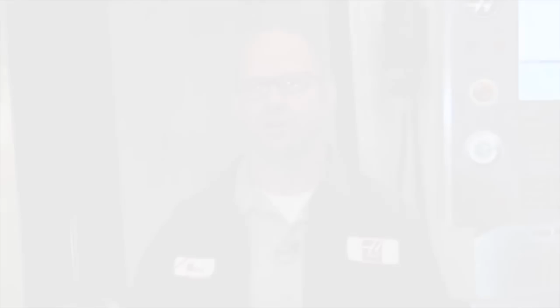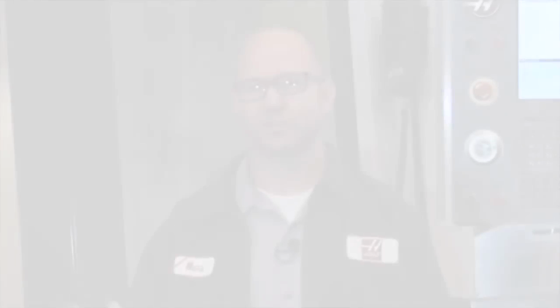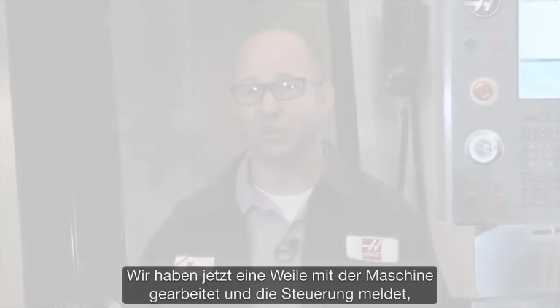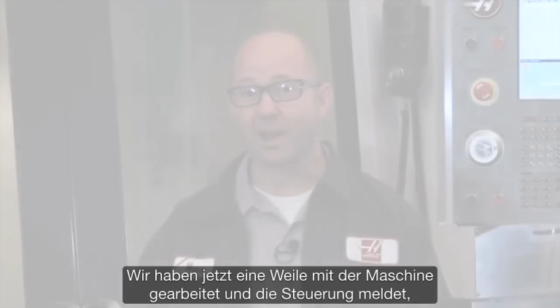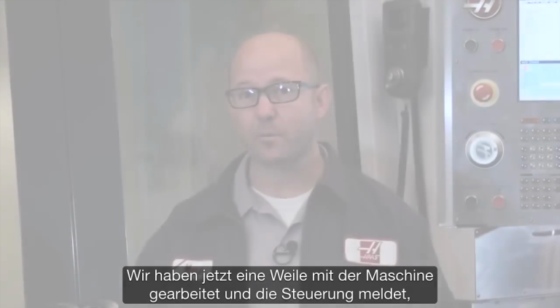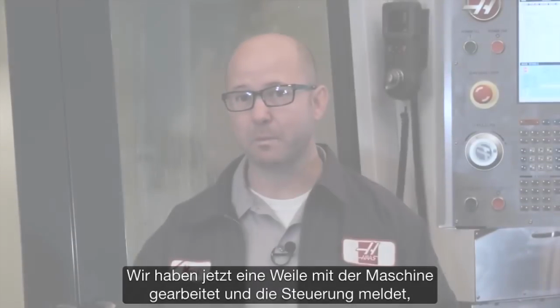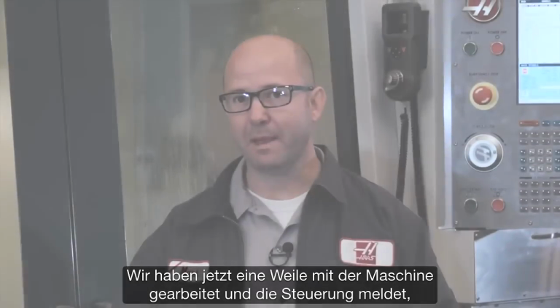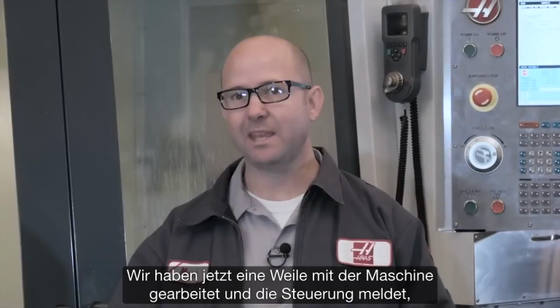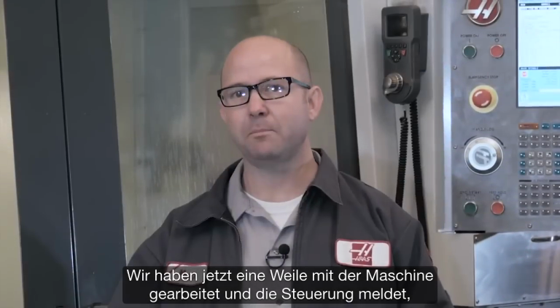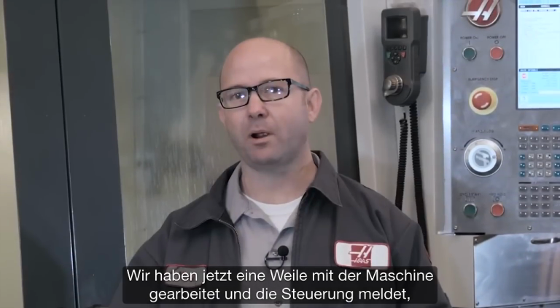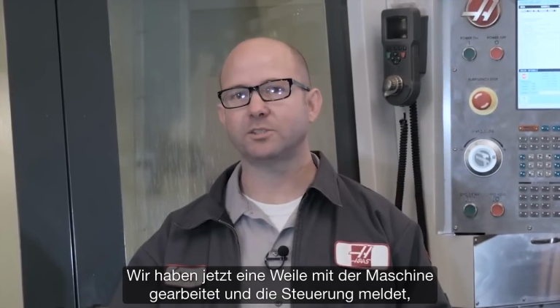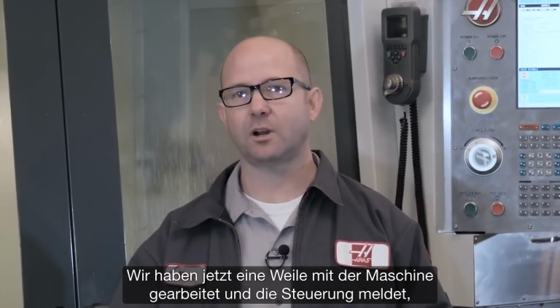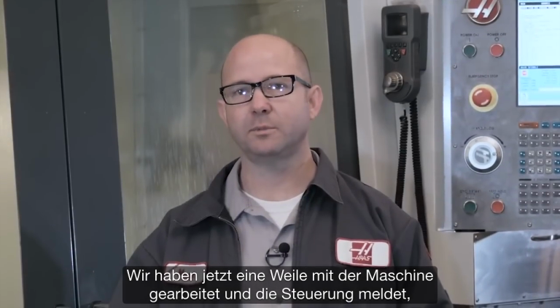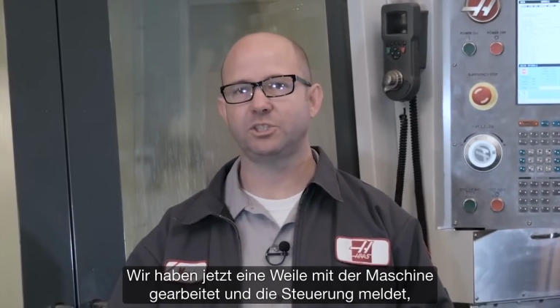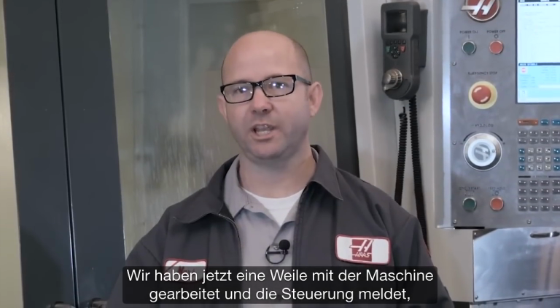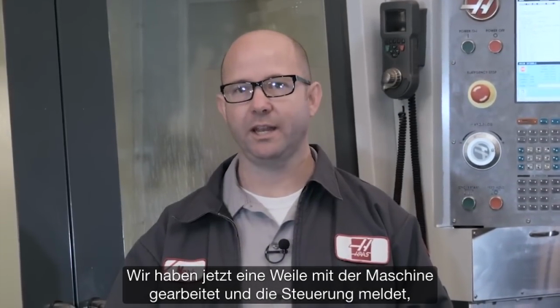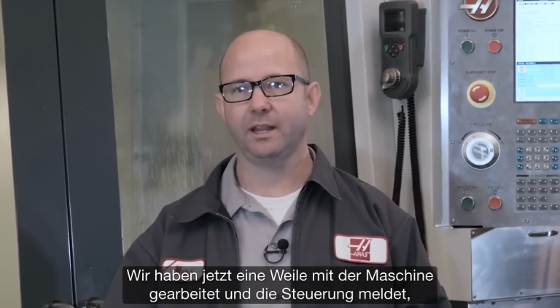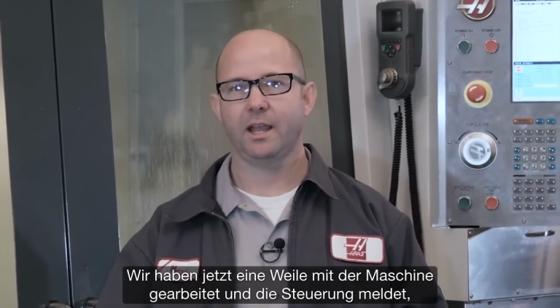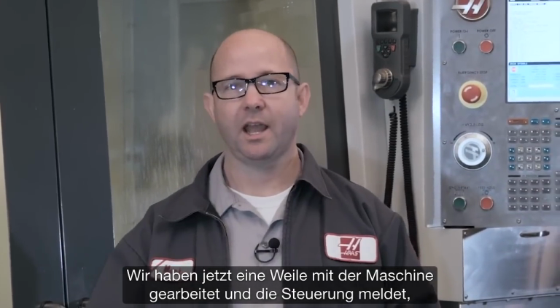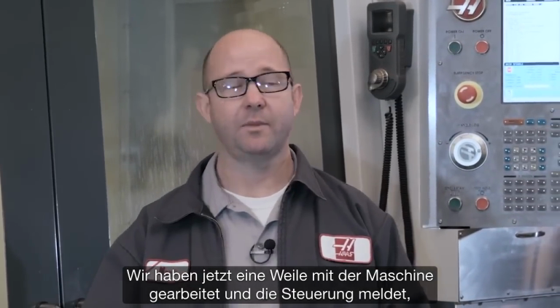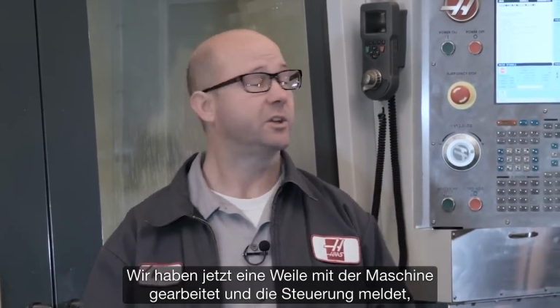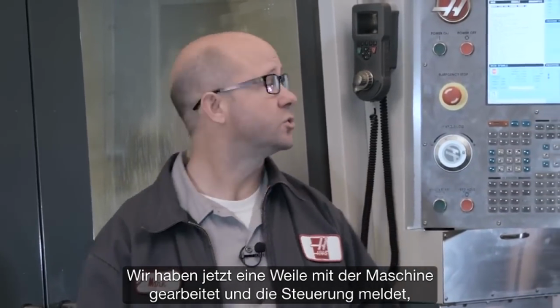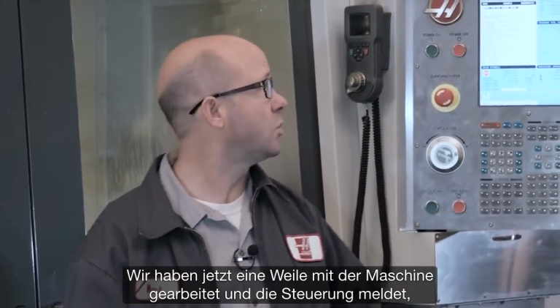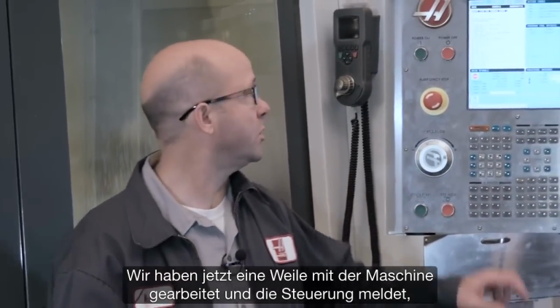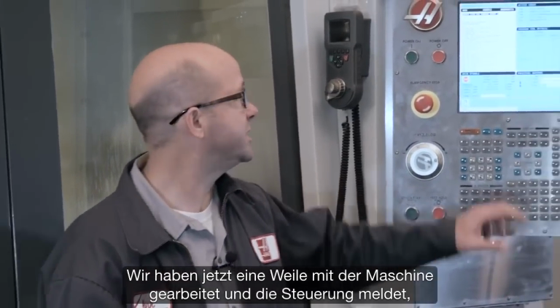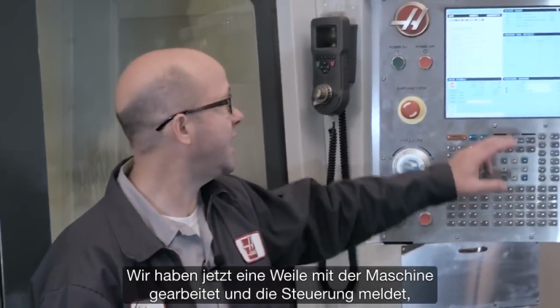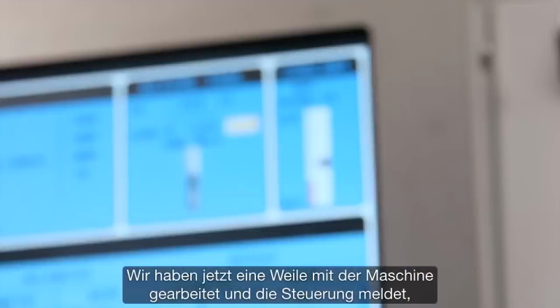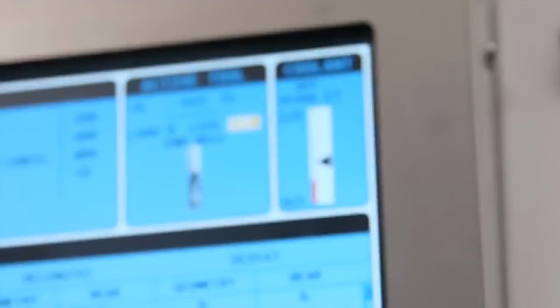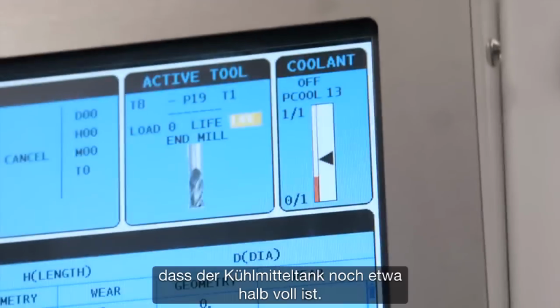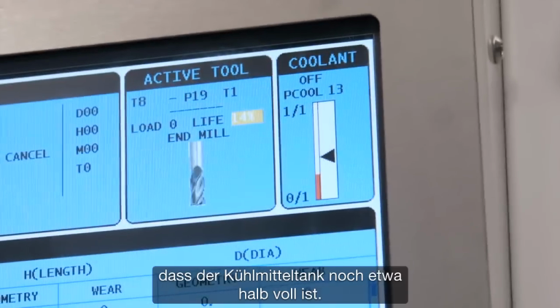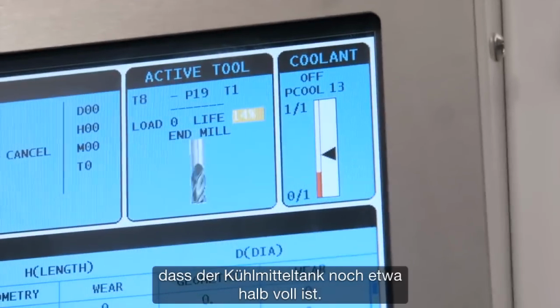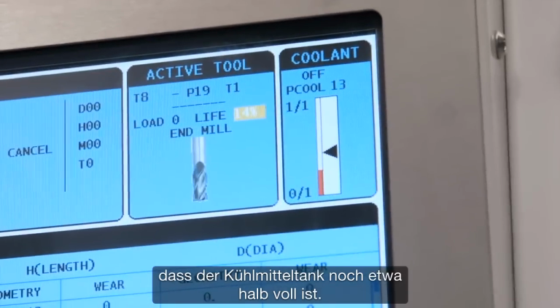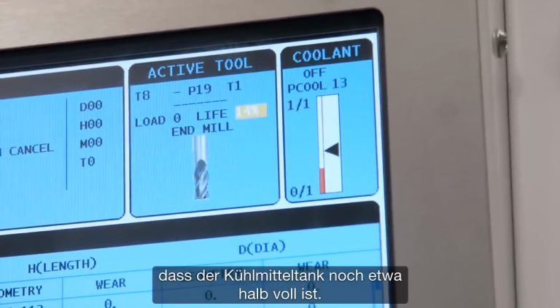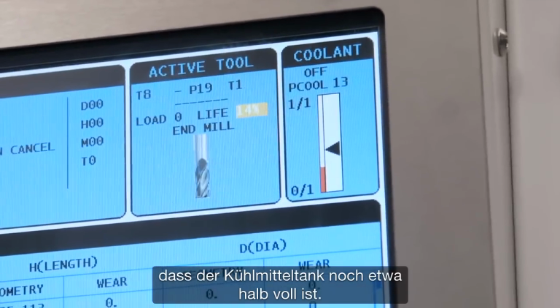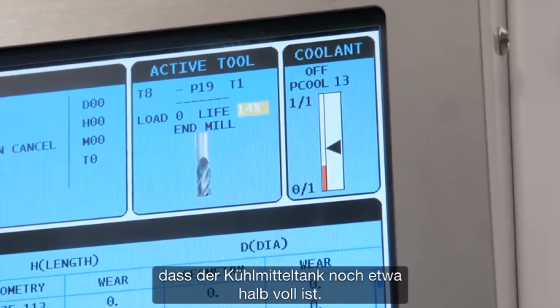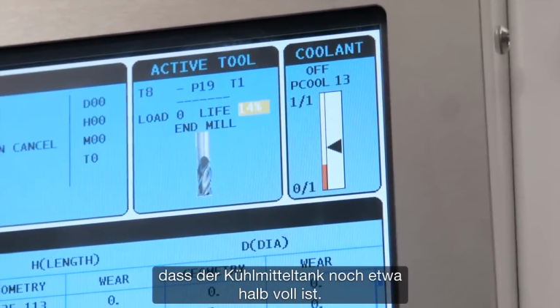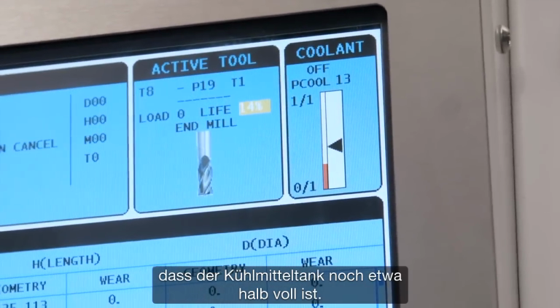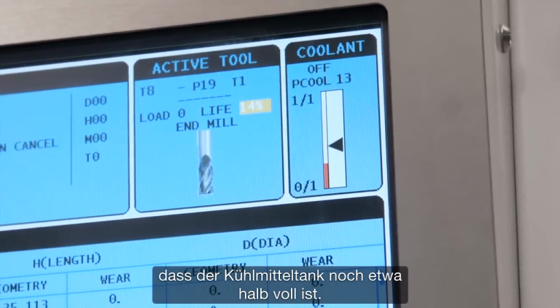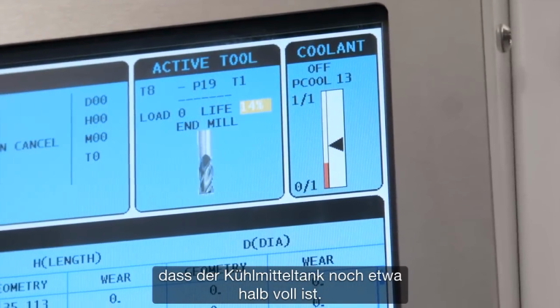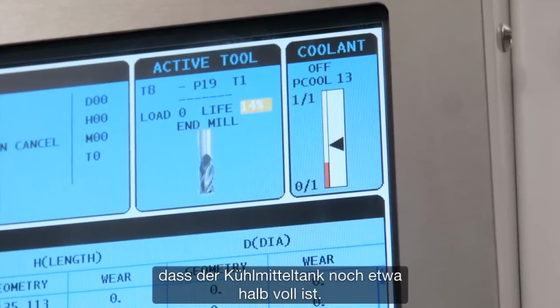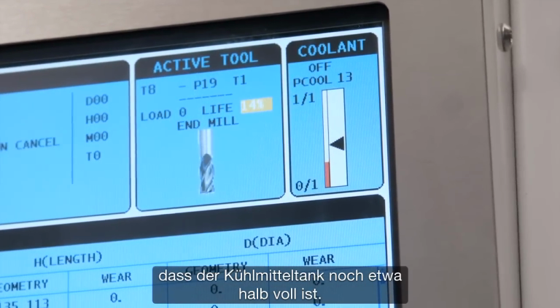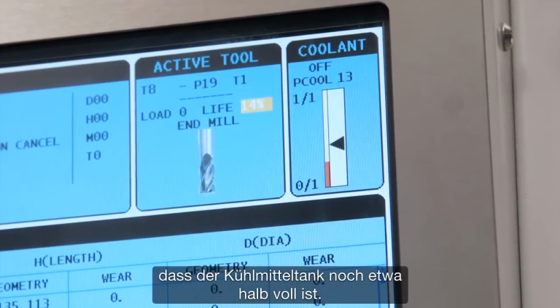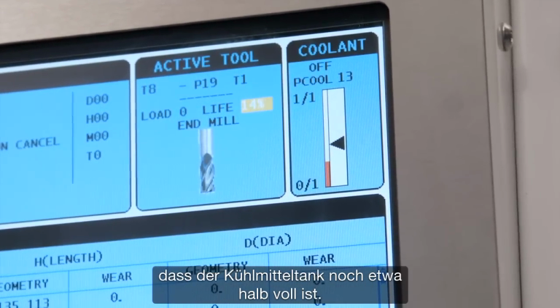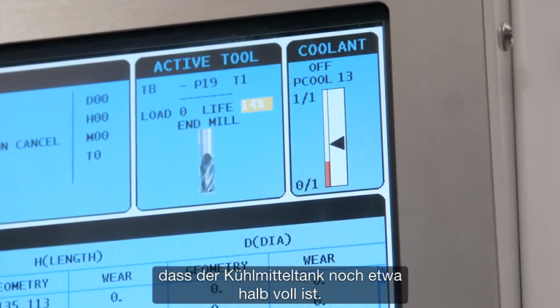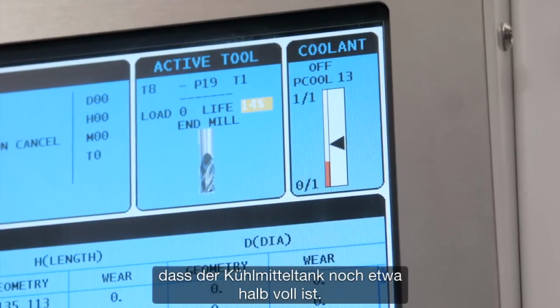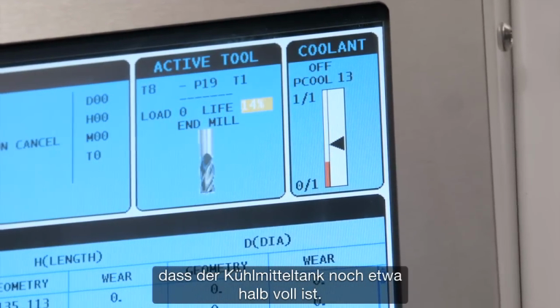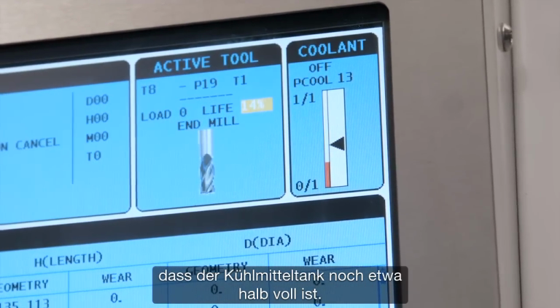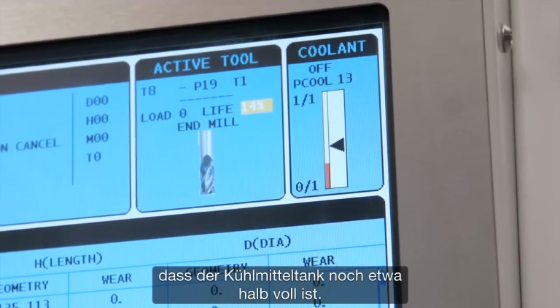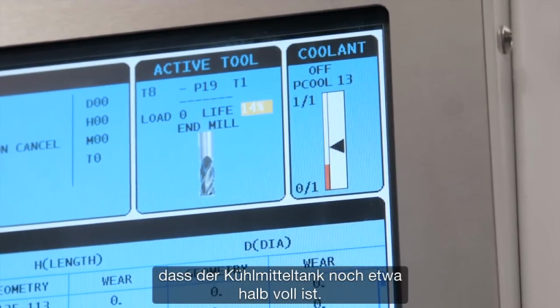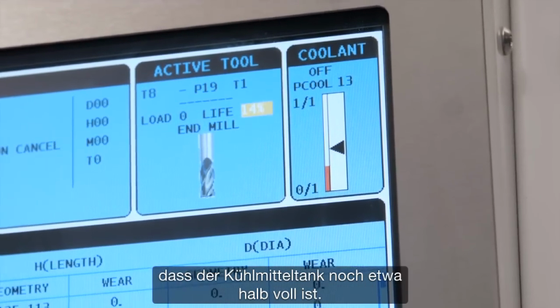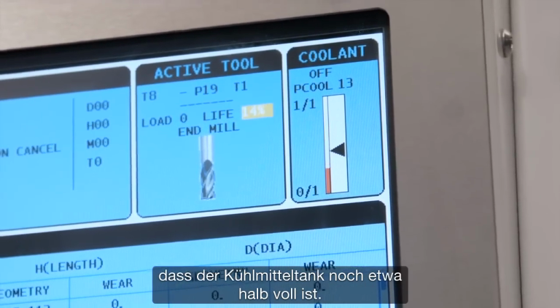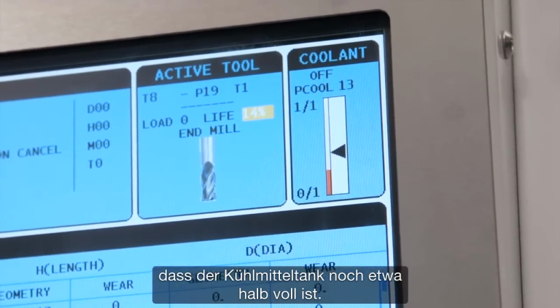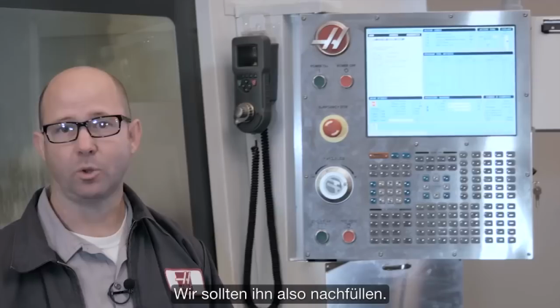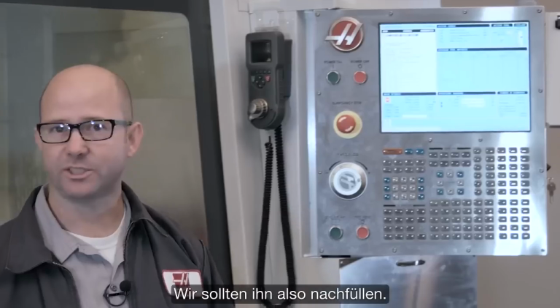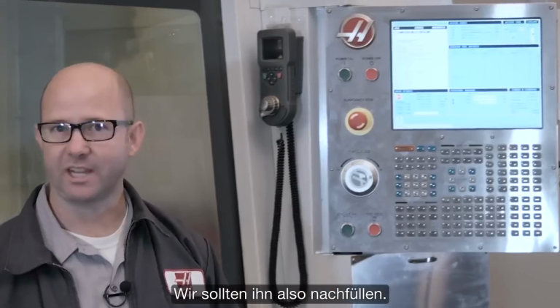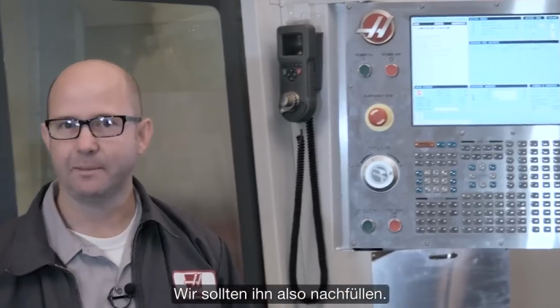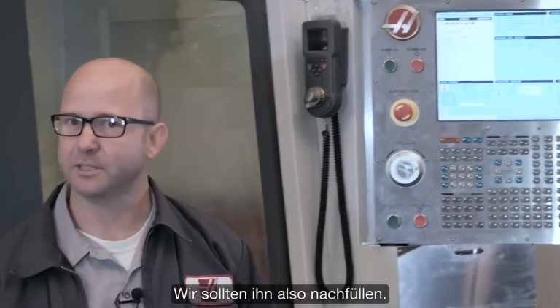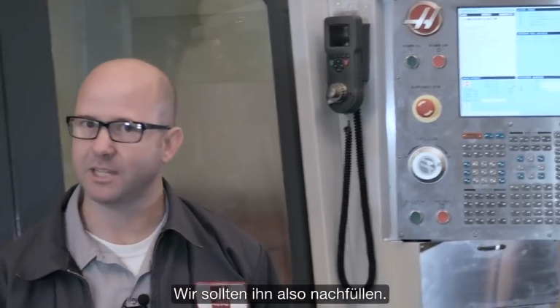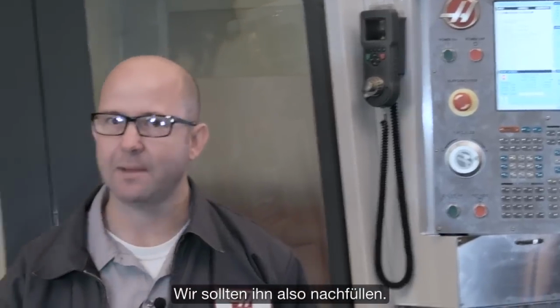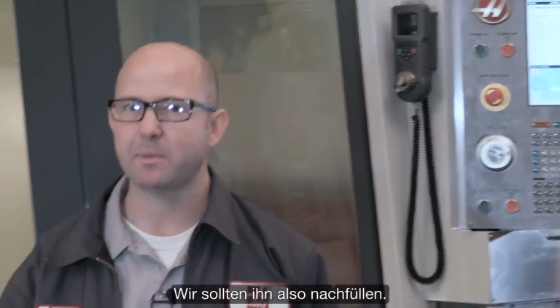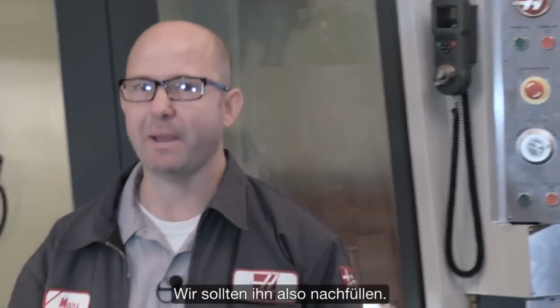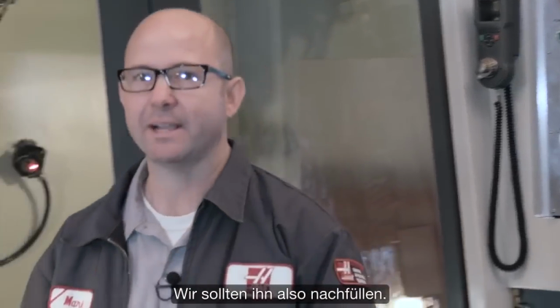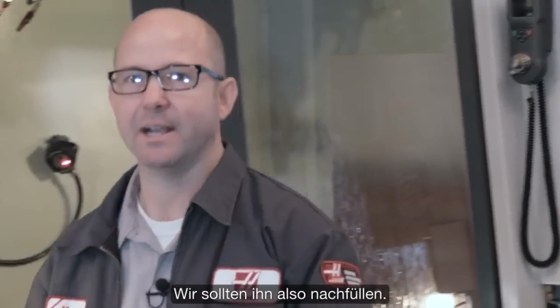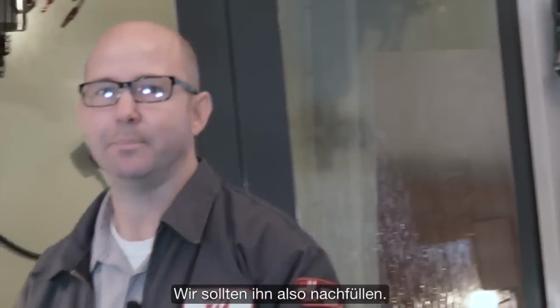Now we've been making parts in our machine and the control is telling us that our coolant level is low — about a half a tank. So it's time to top it back up.